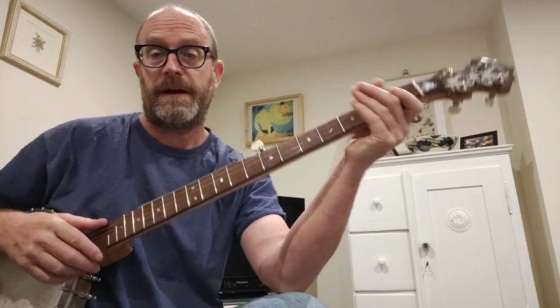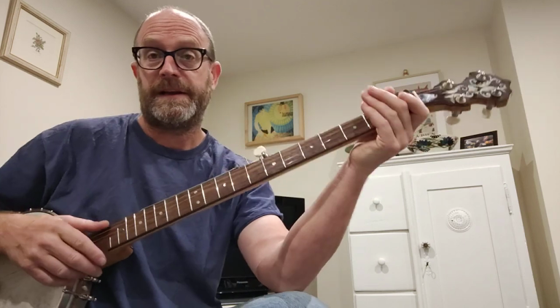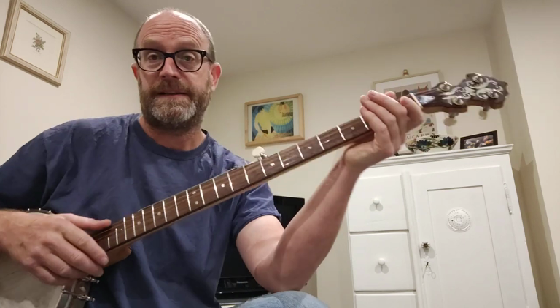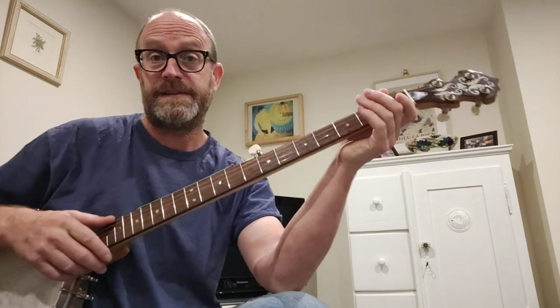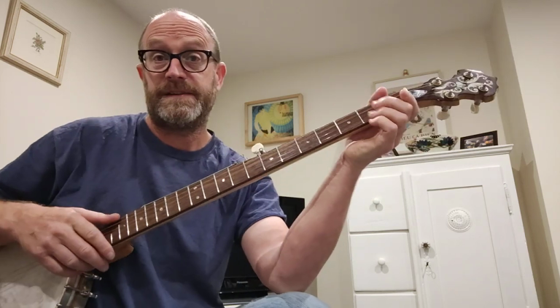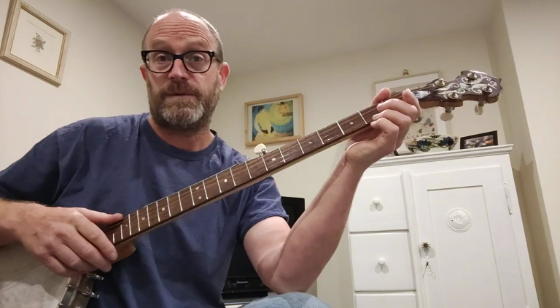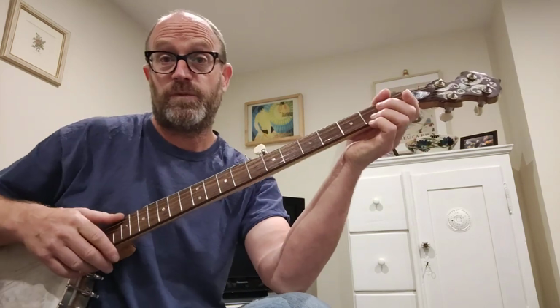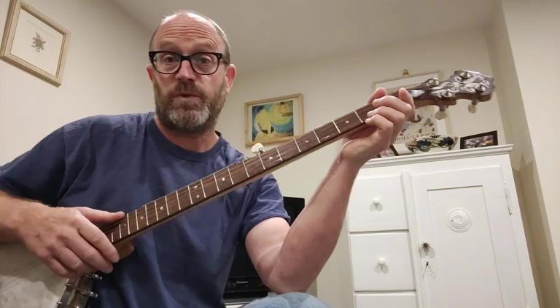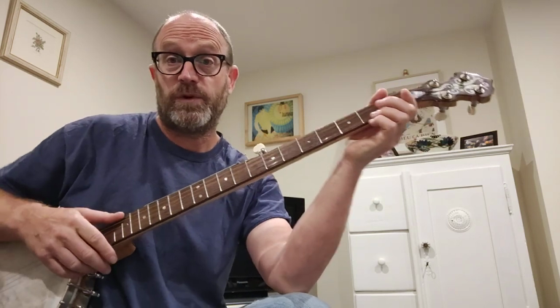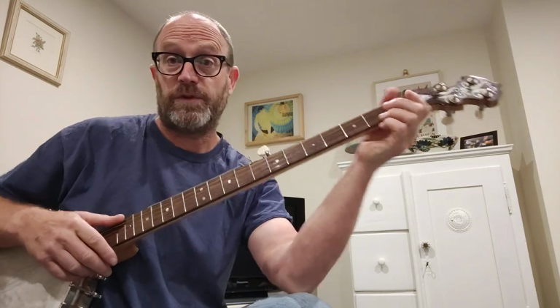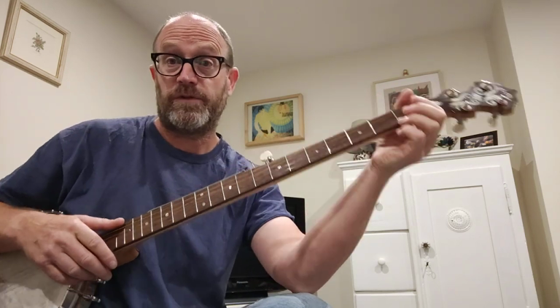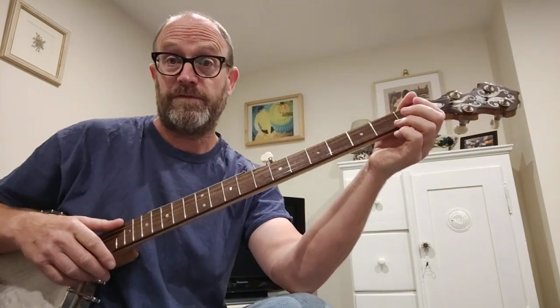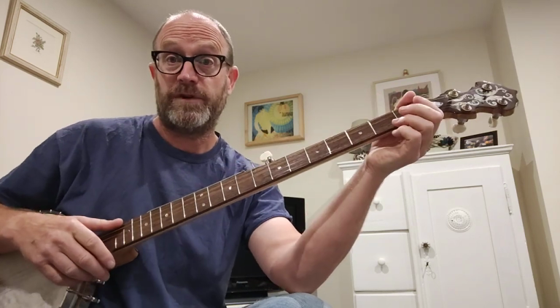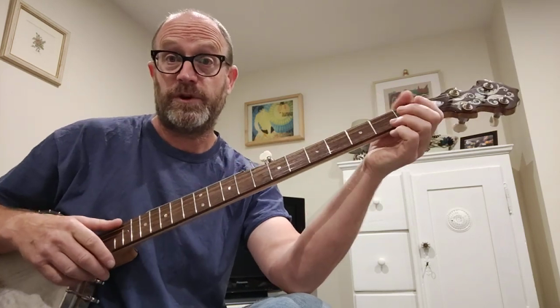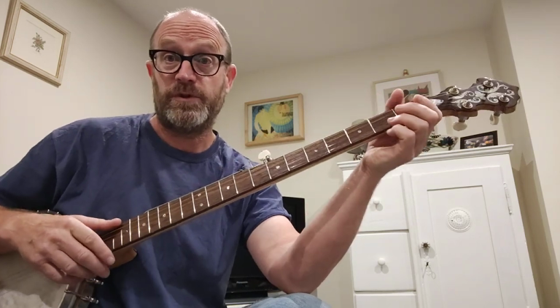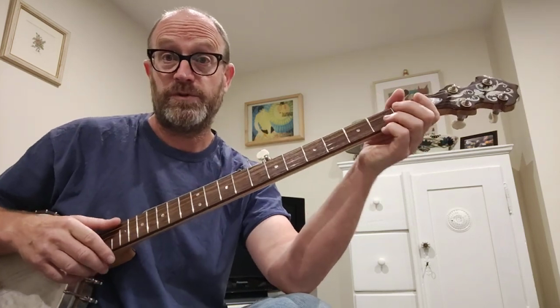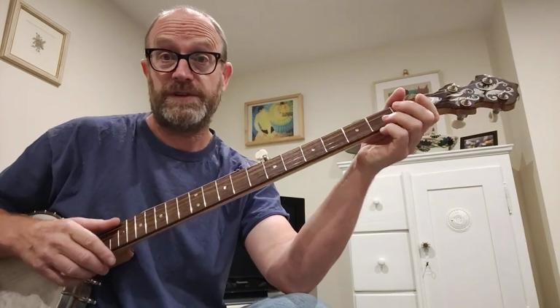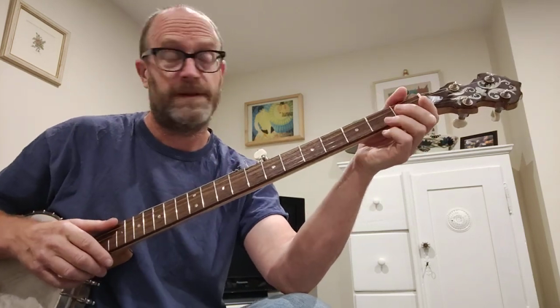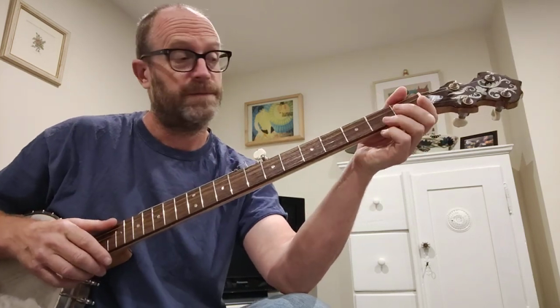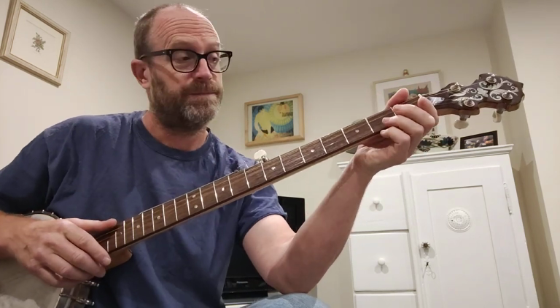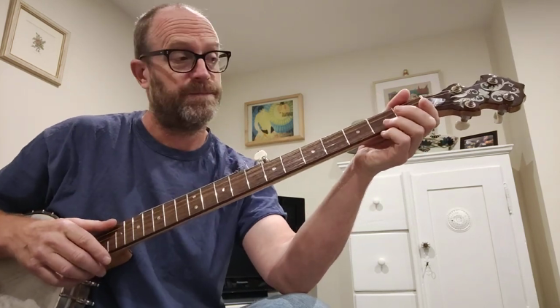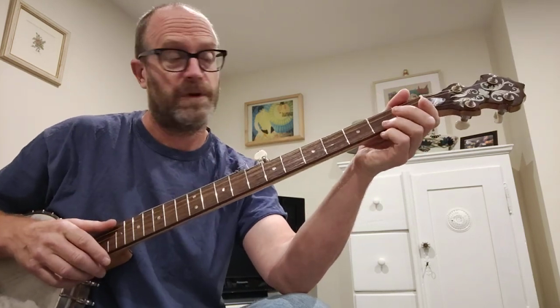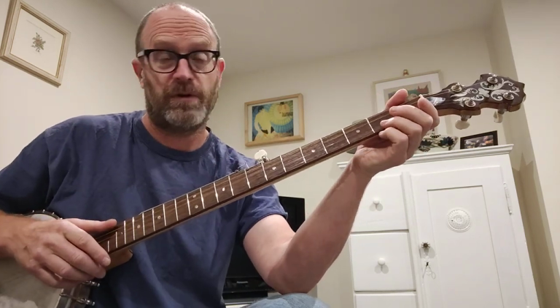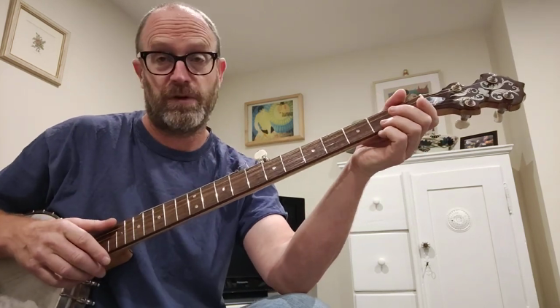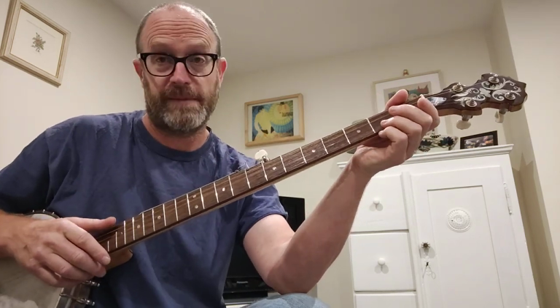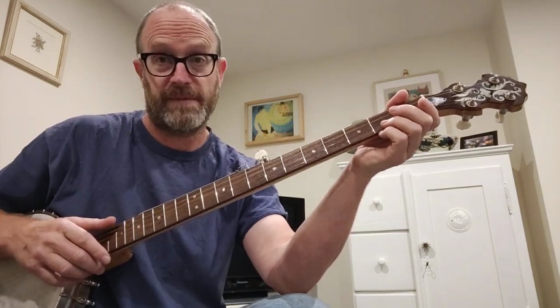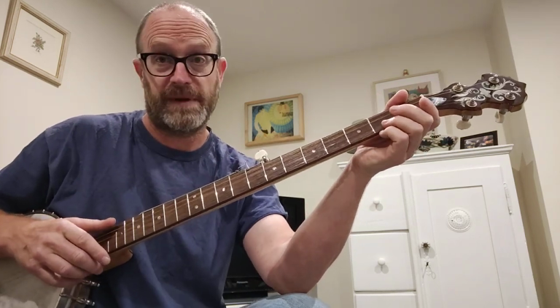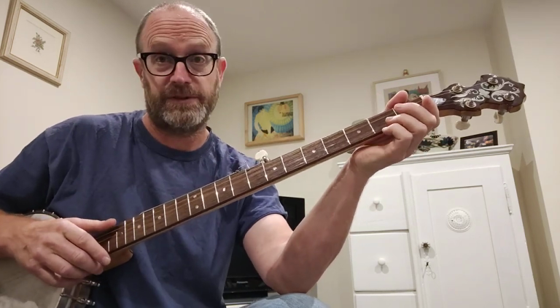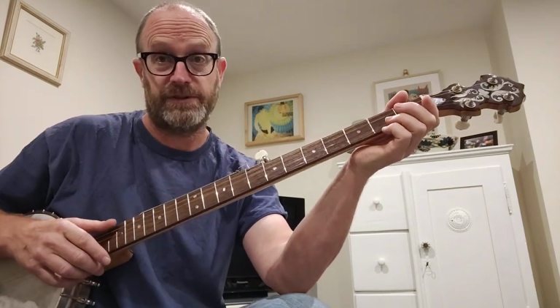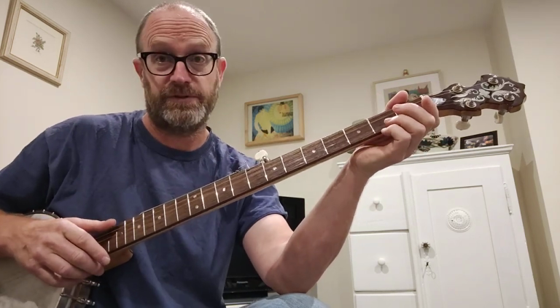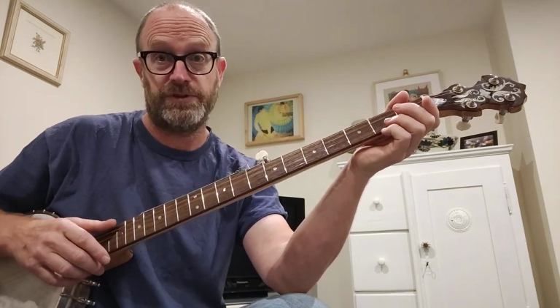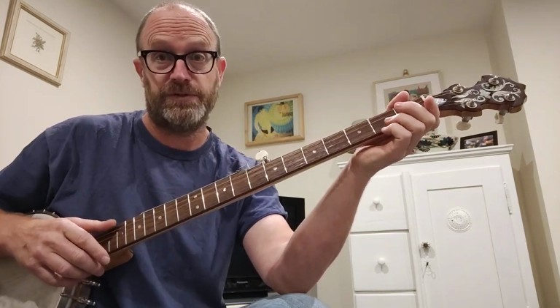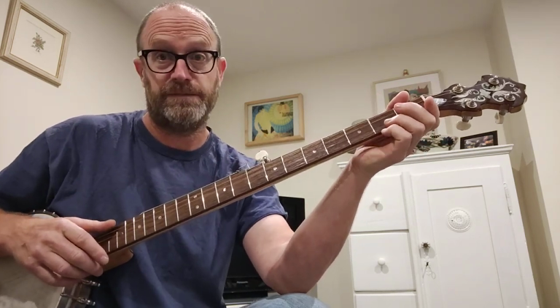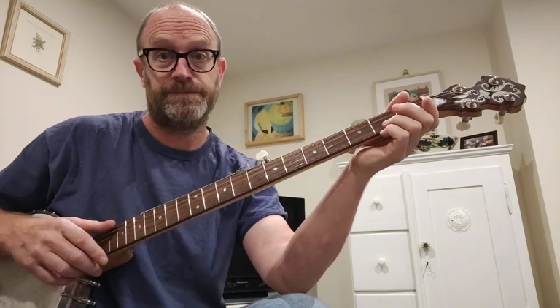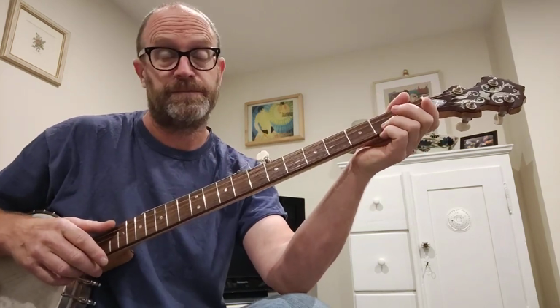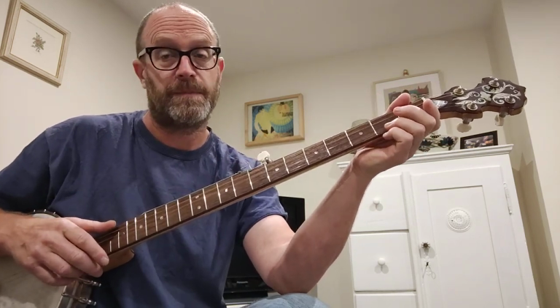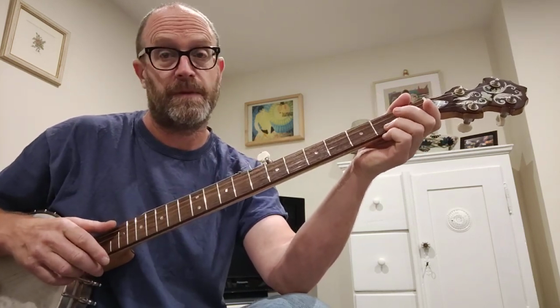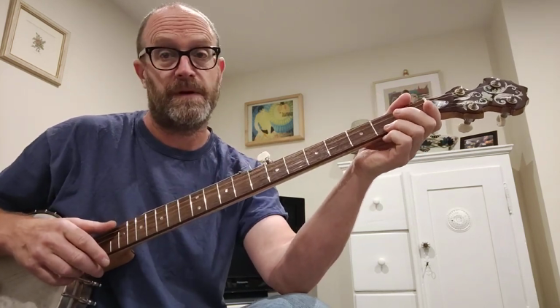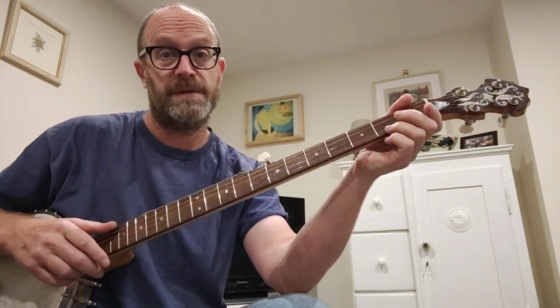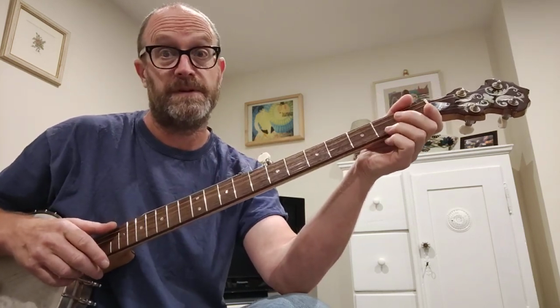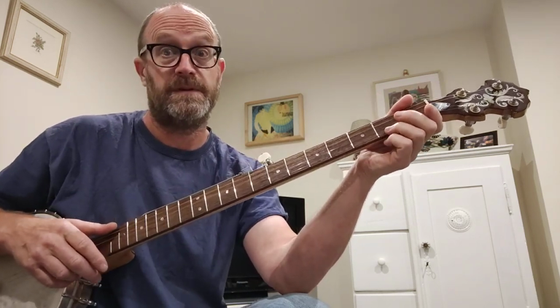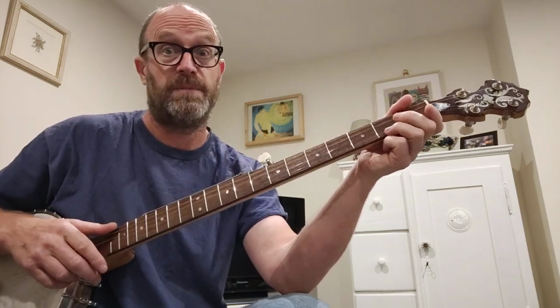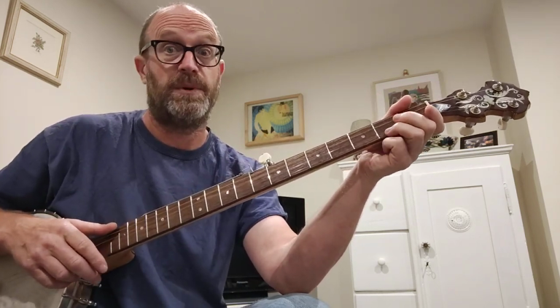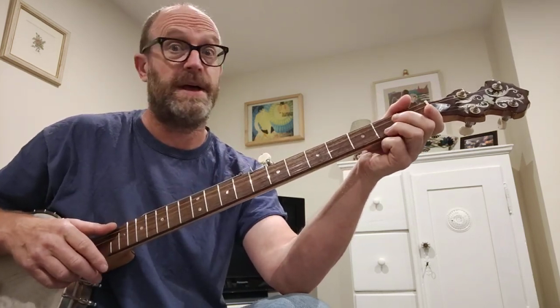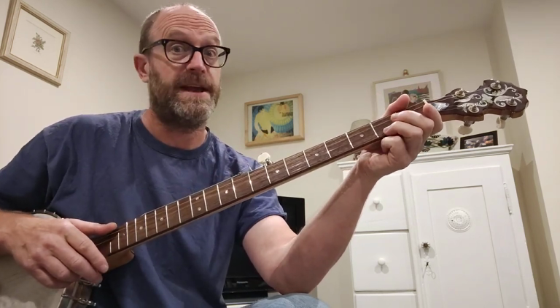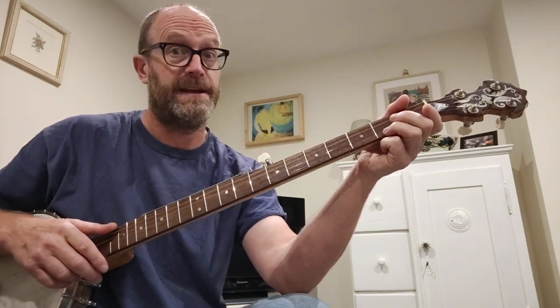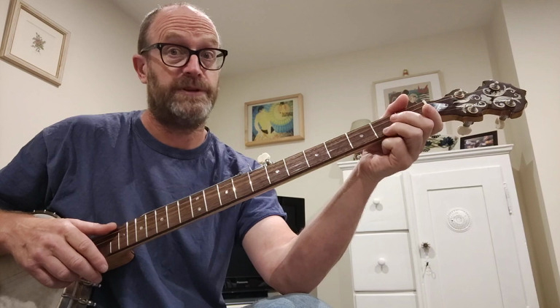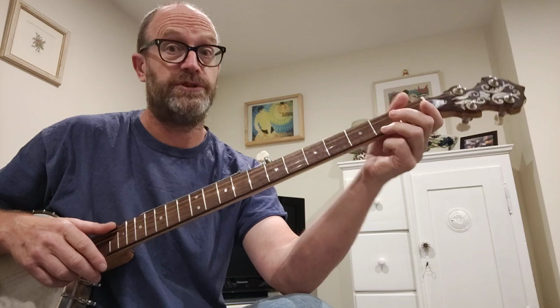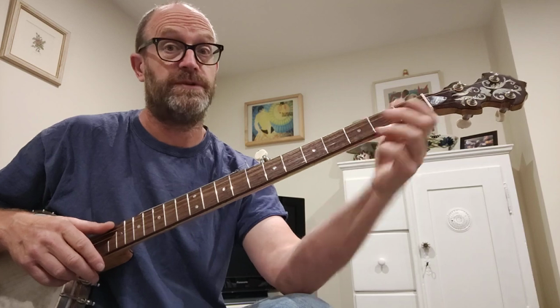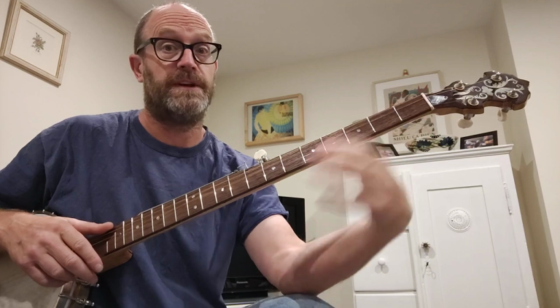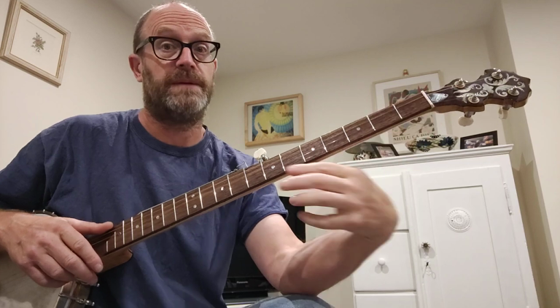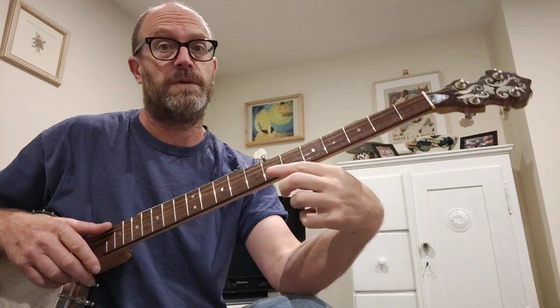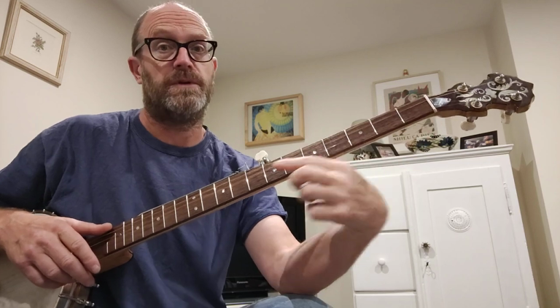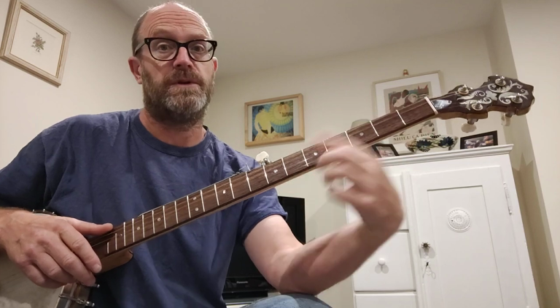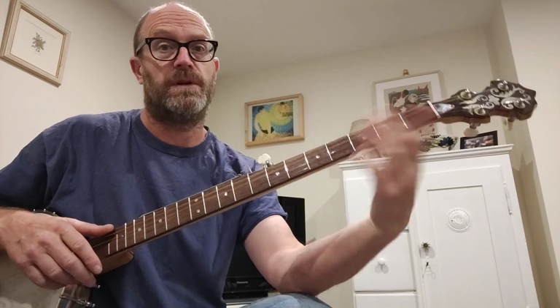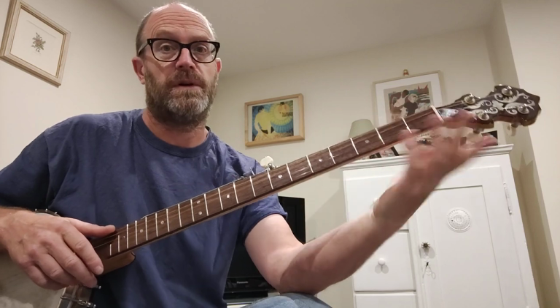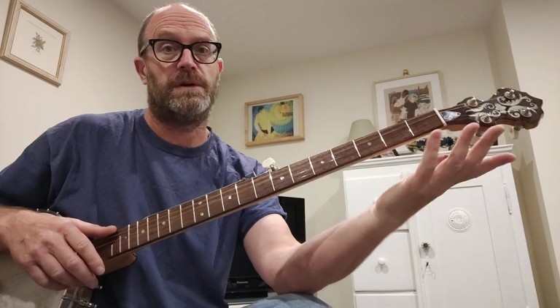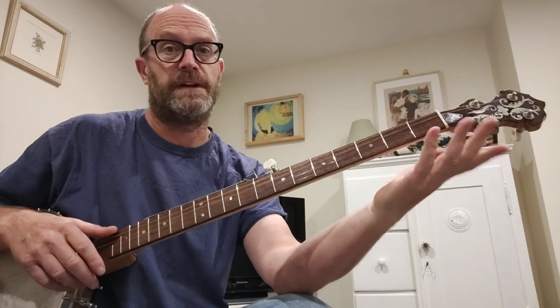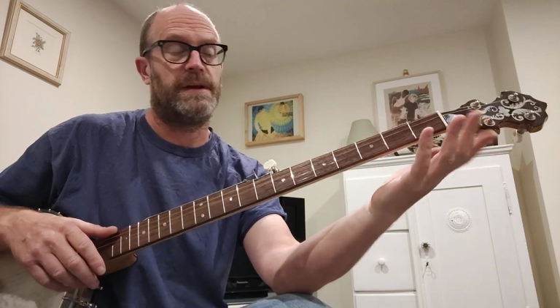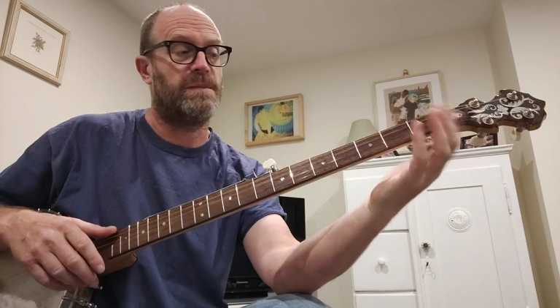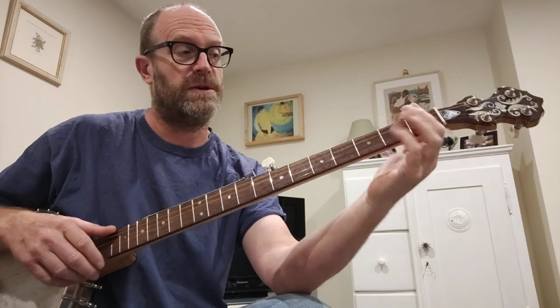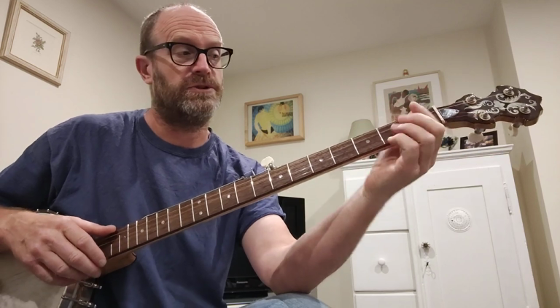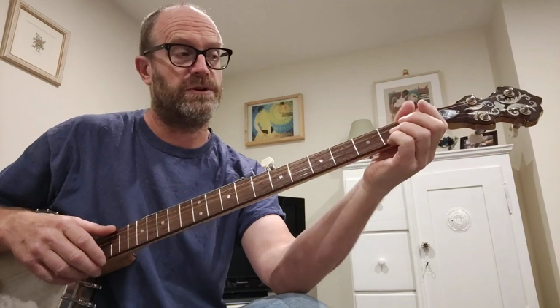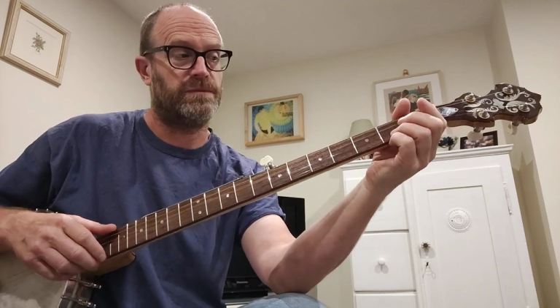Hi, this is a walkthrough for Goose Hill, claw hammer banjo tune, in double A tuning on the long neck banjo.